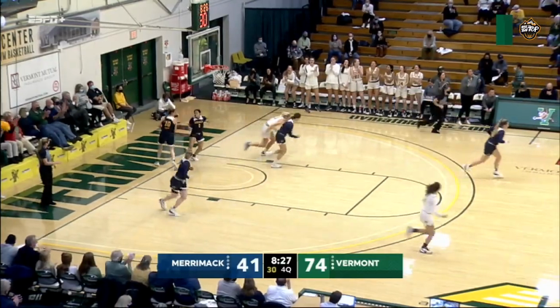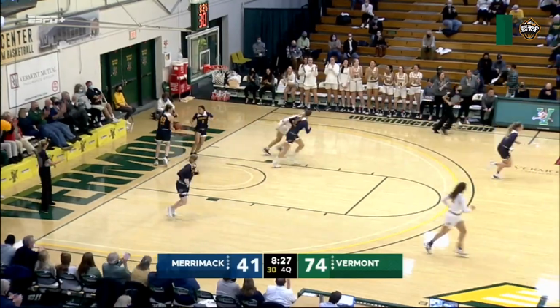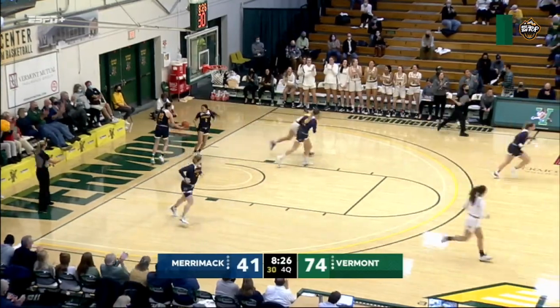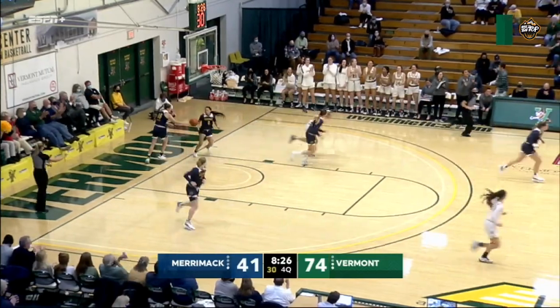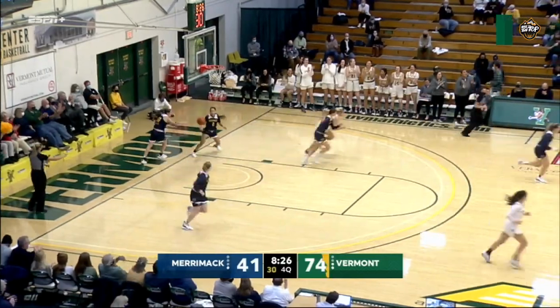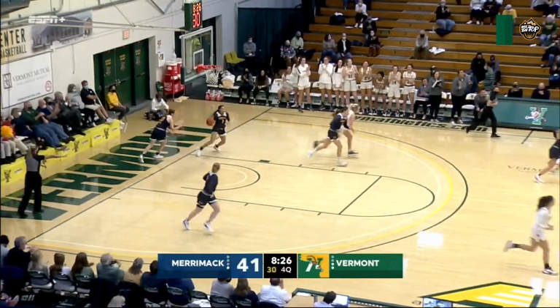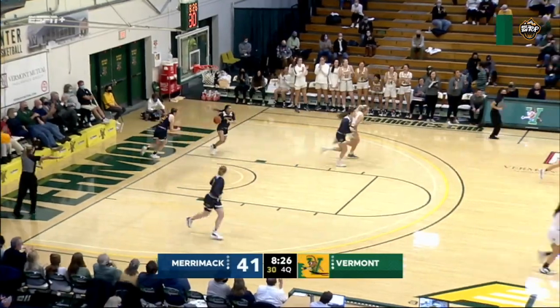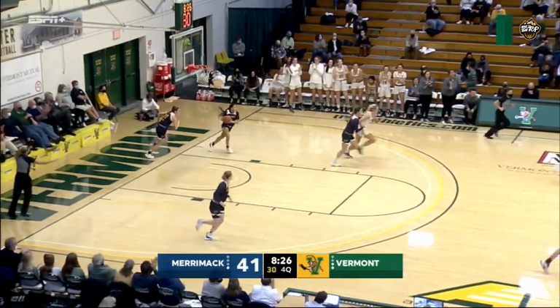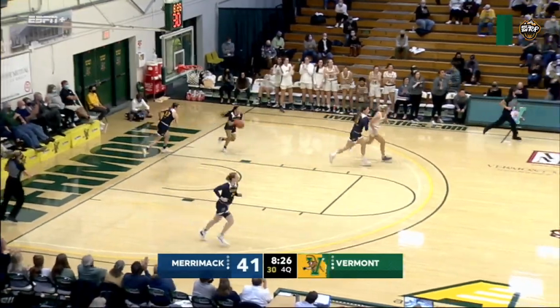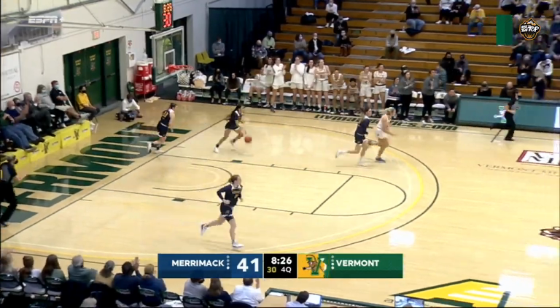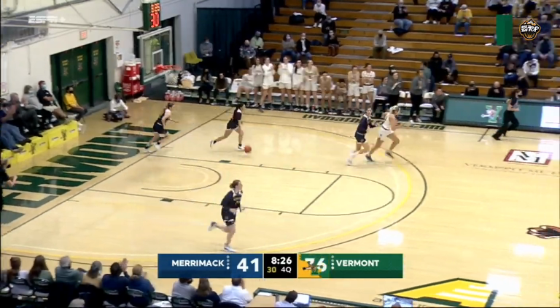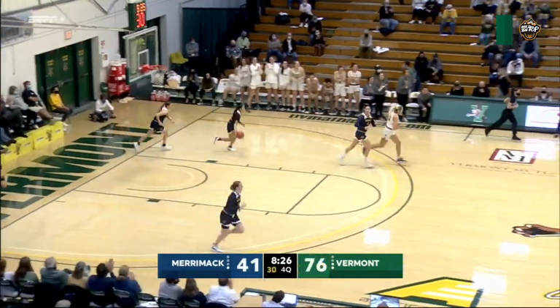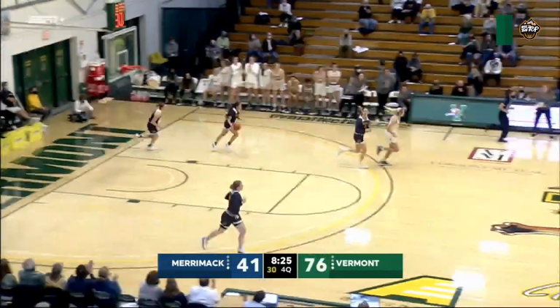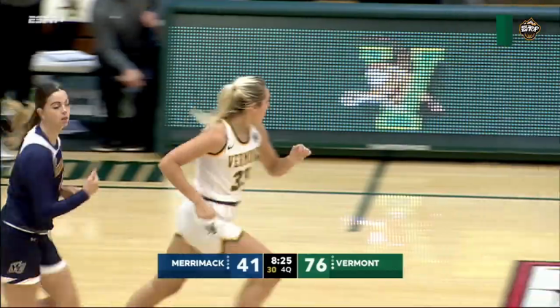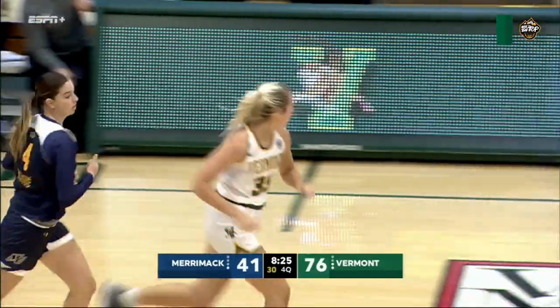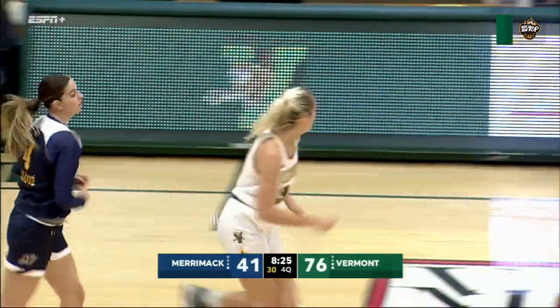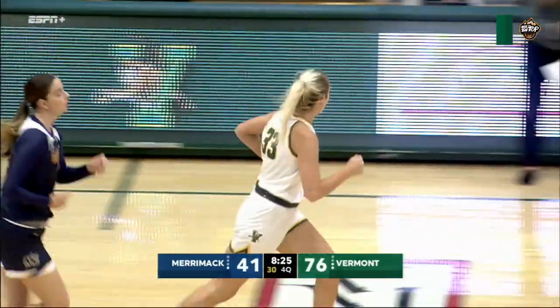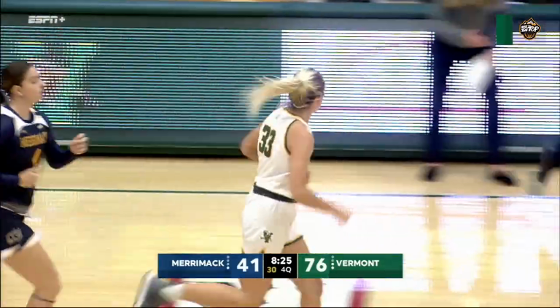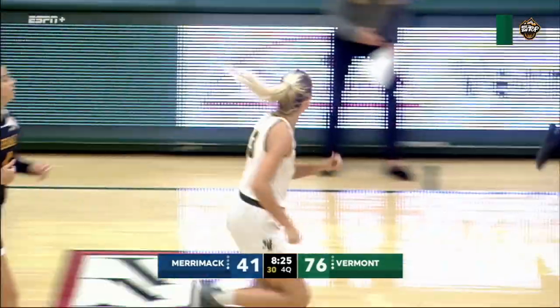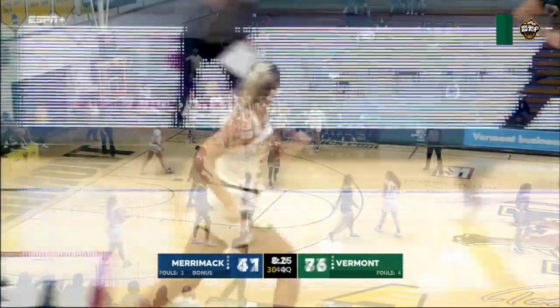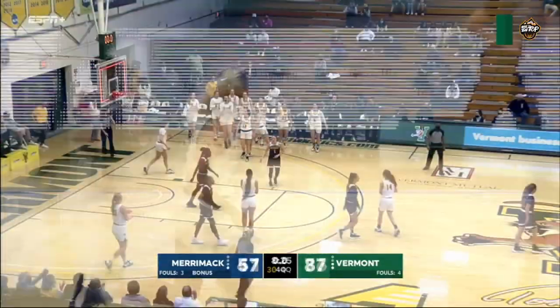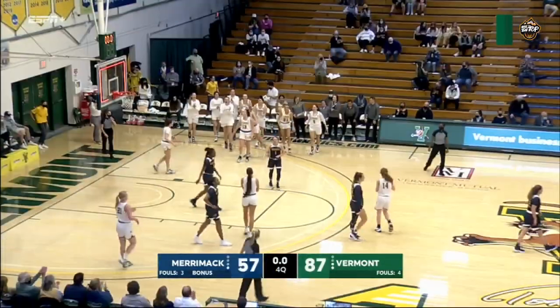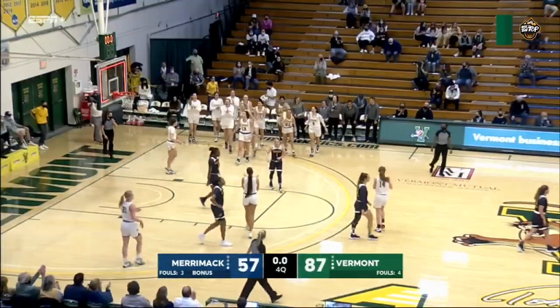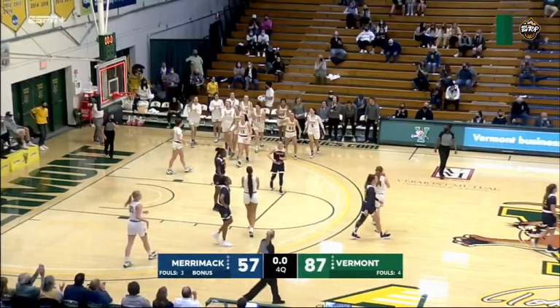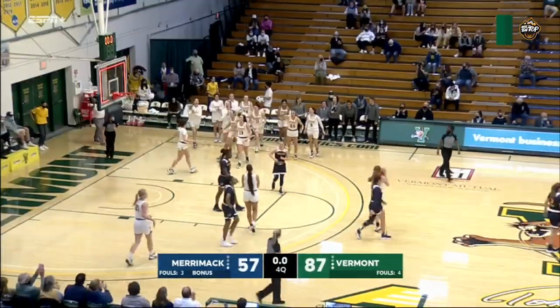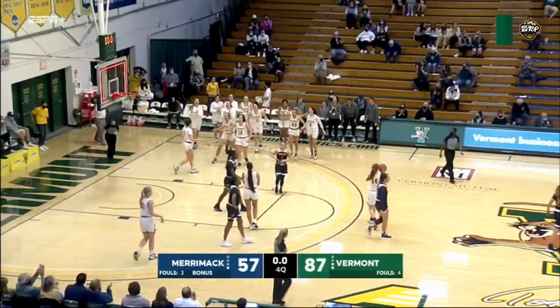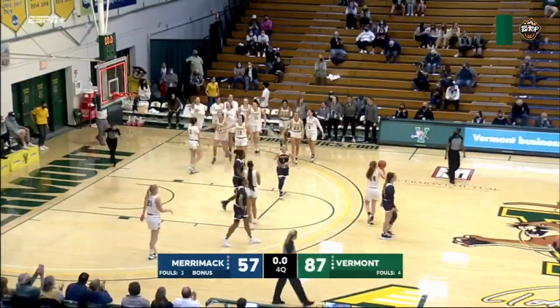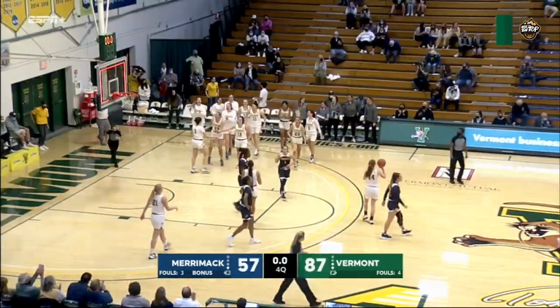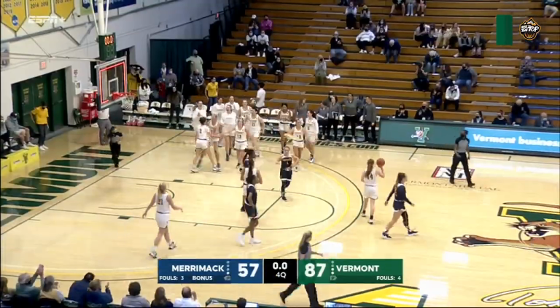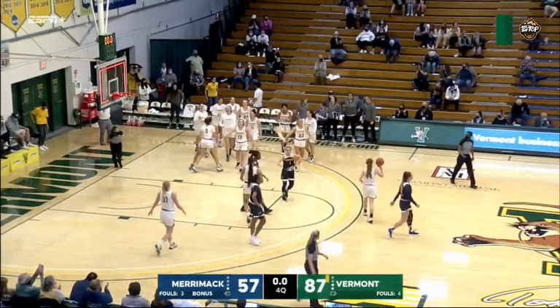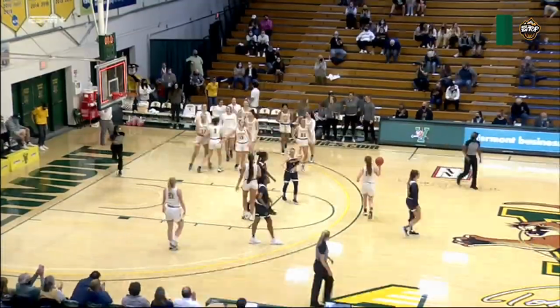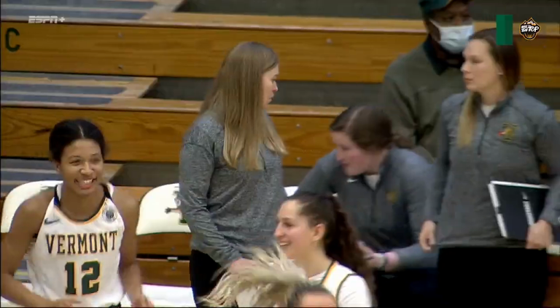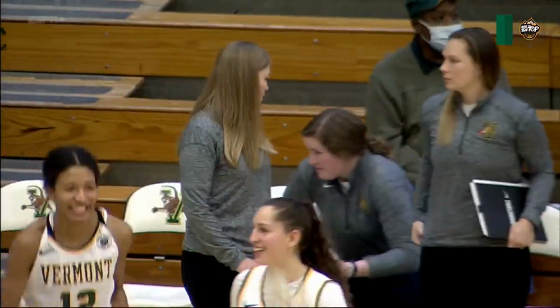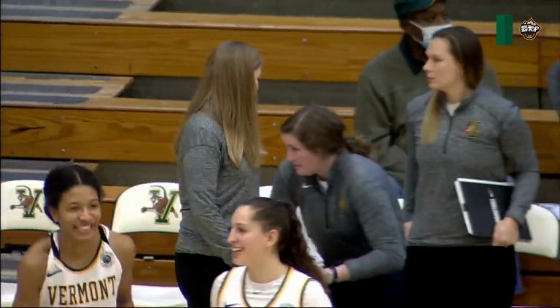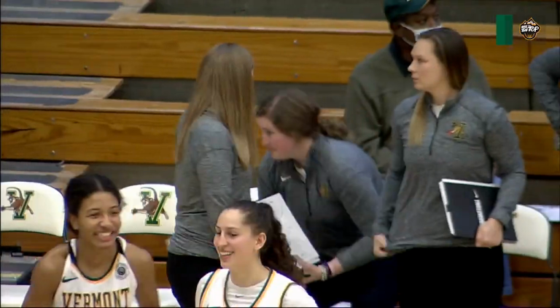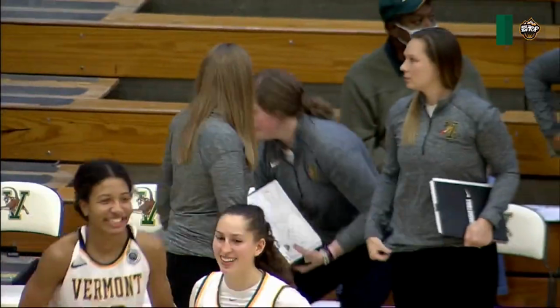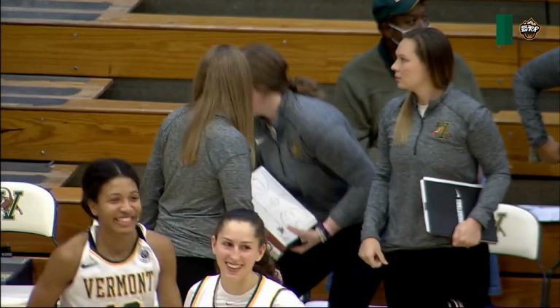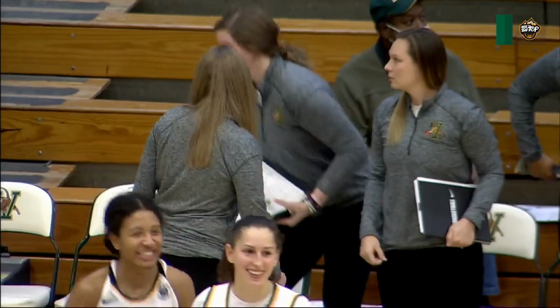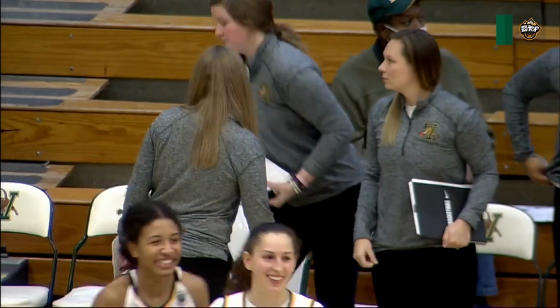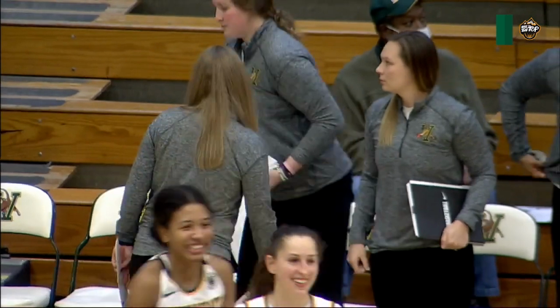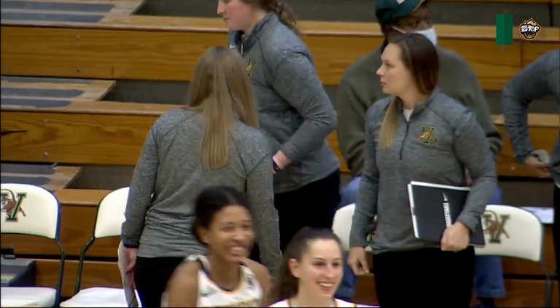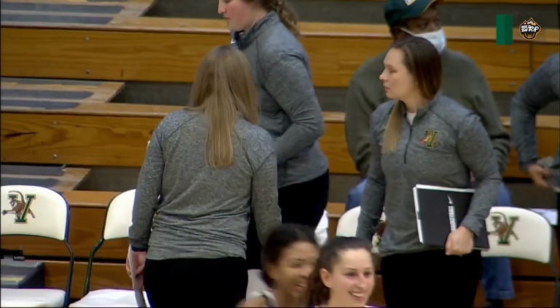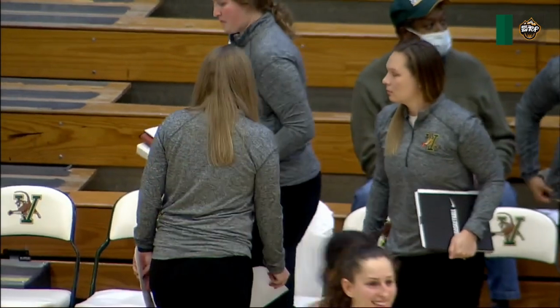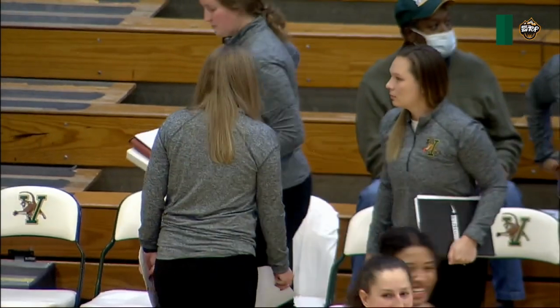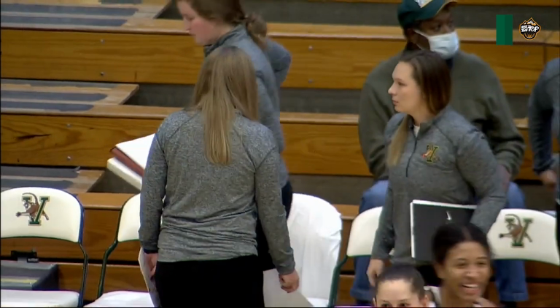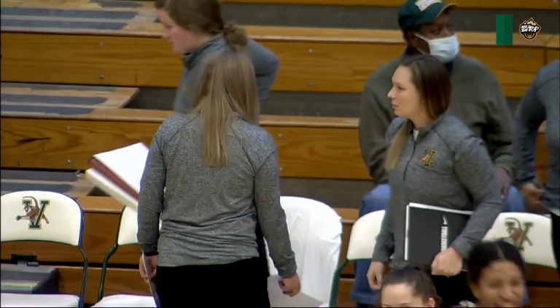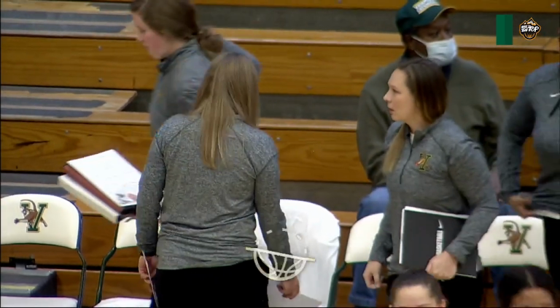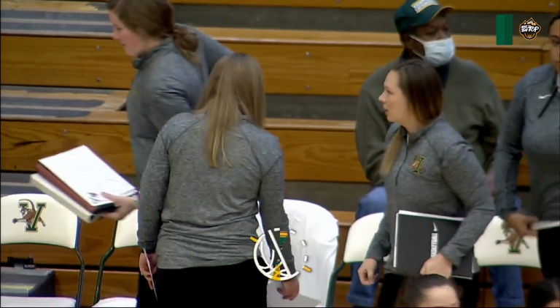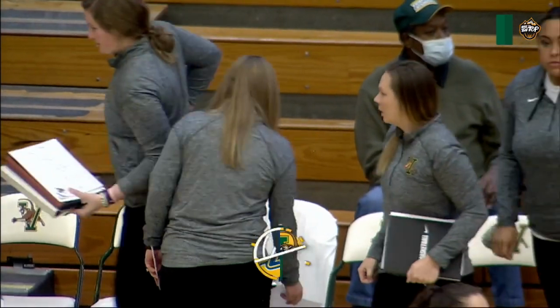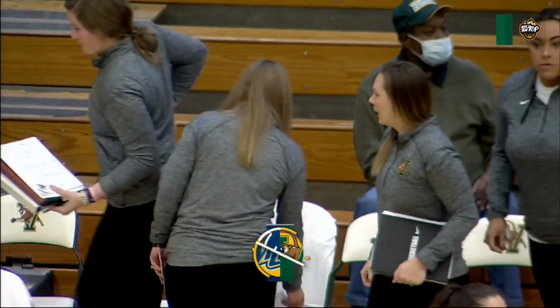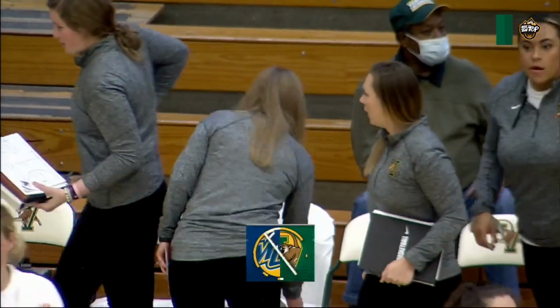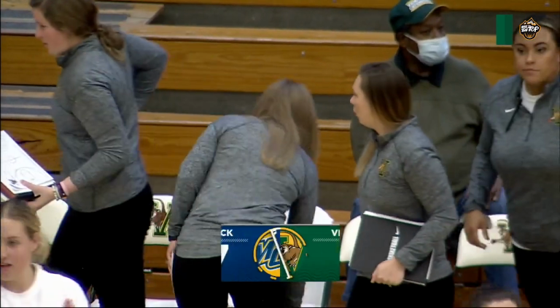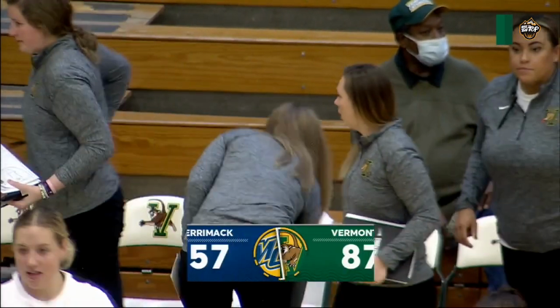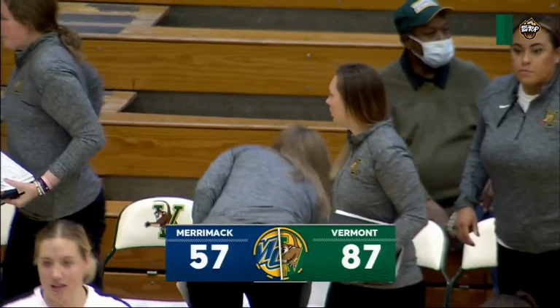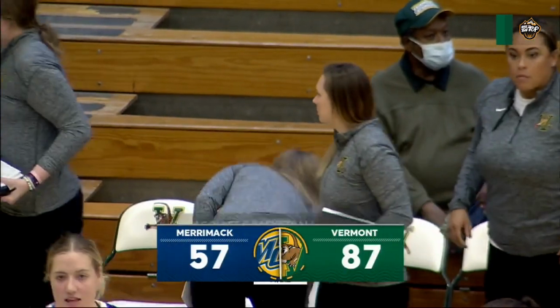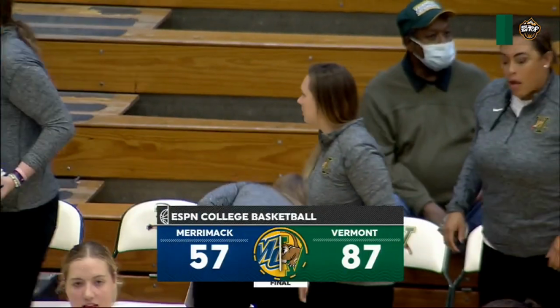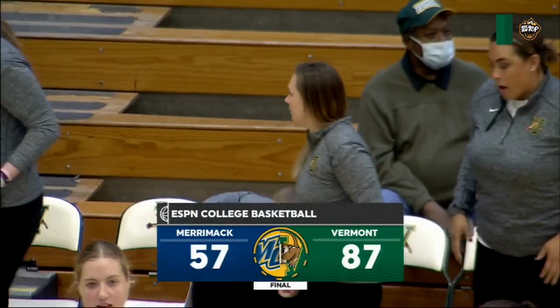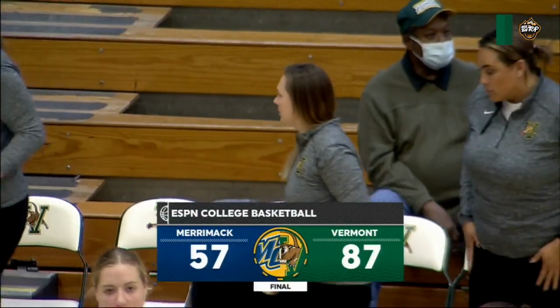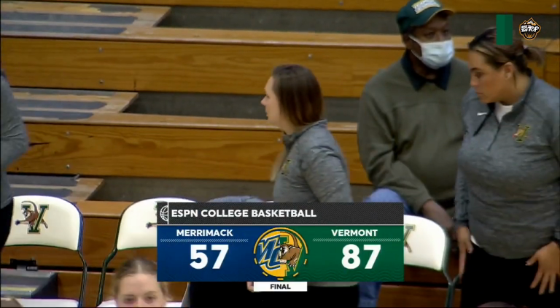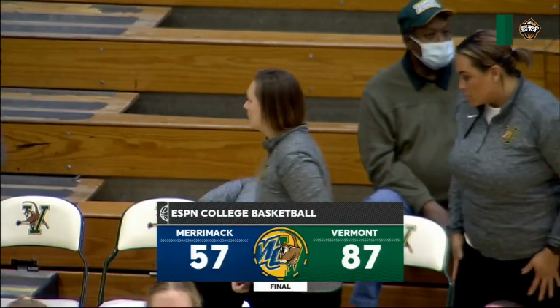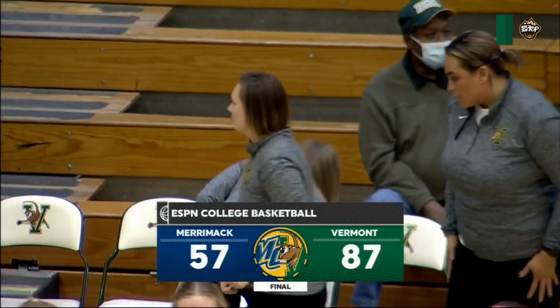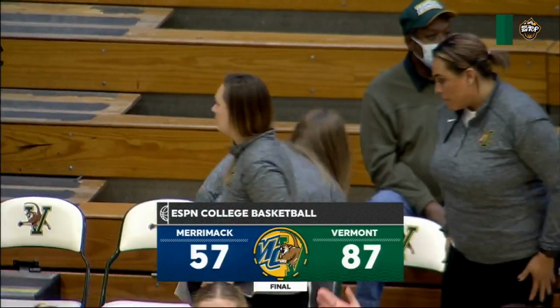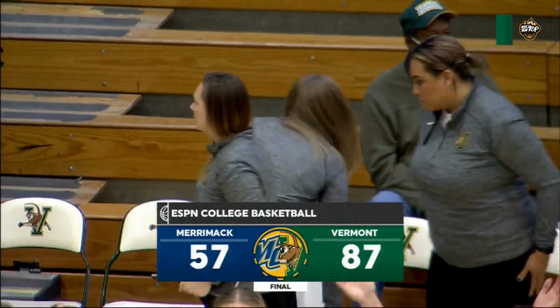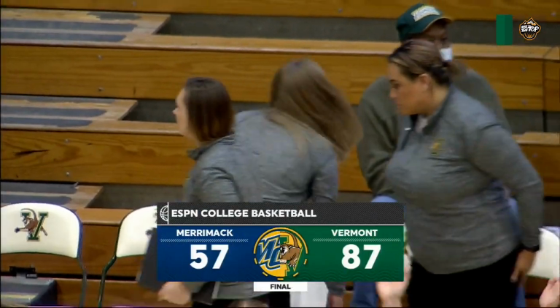That's beautiful offense right there. And the Catamounts have won on opening night in impressive fashion.